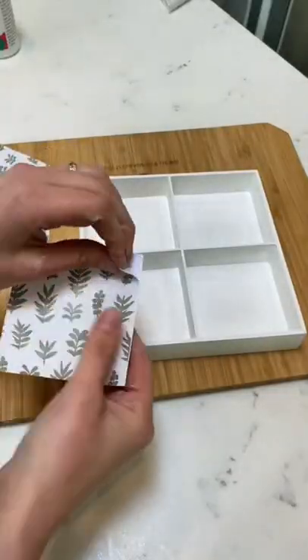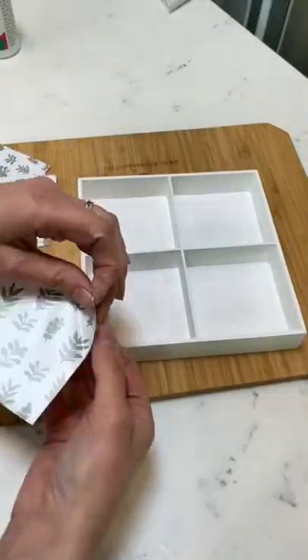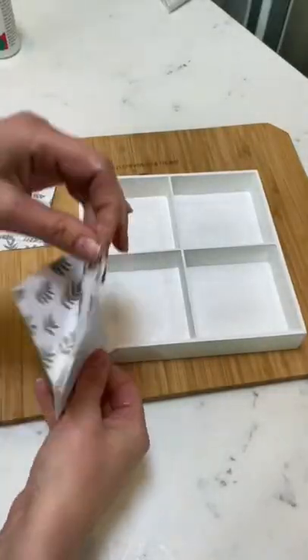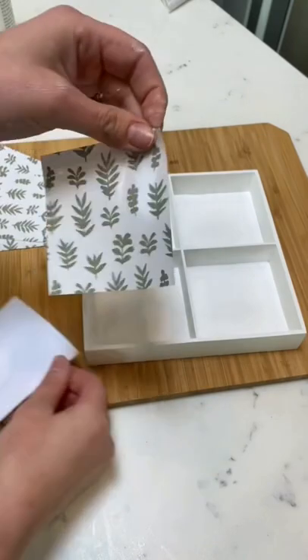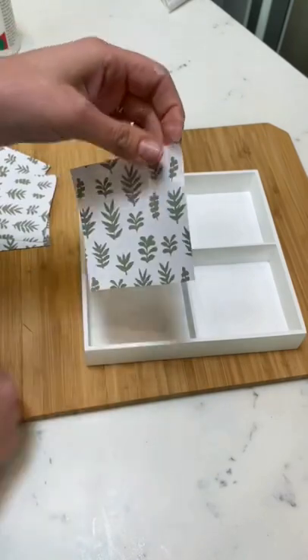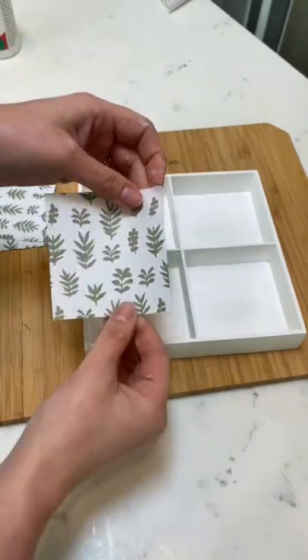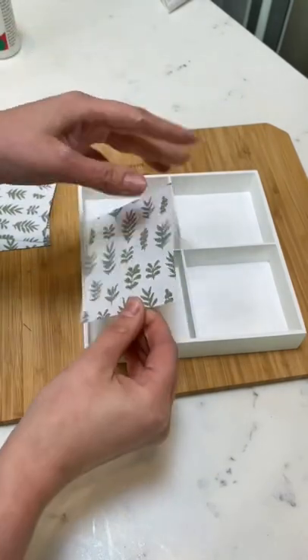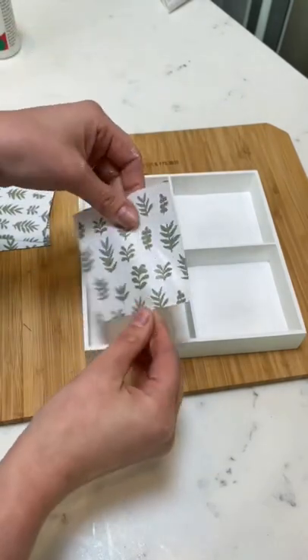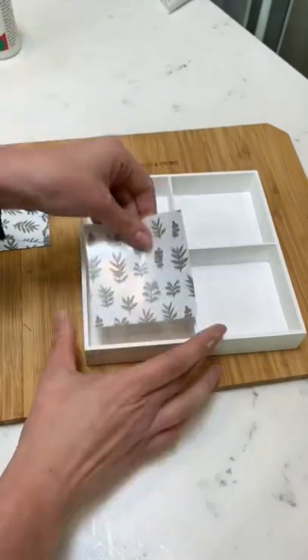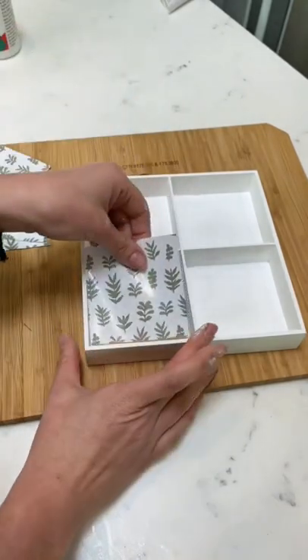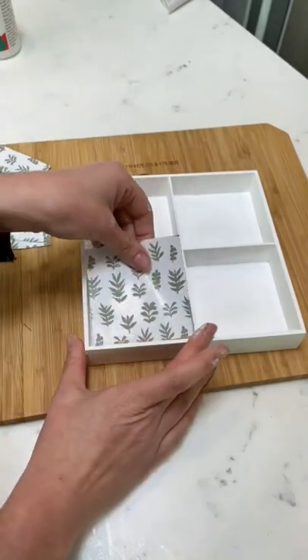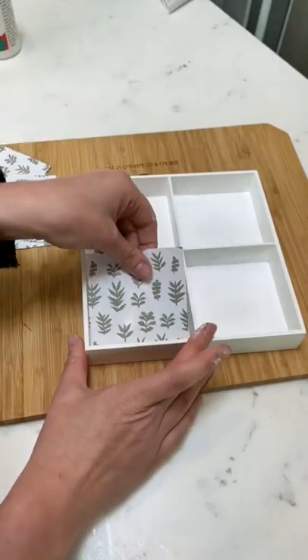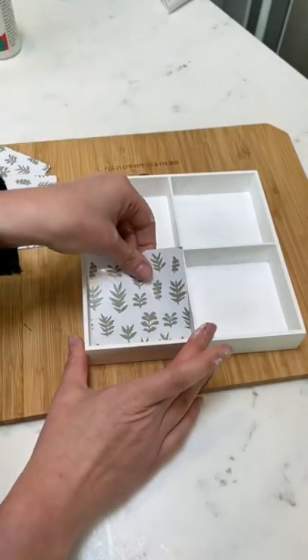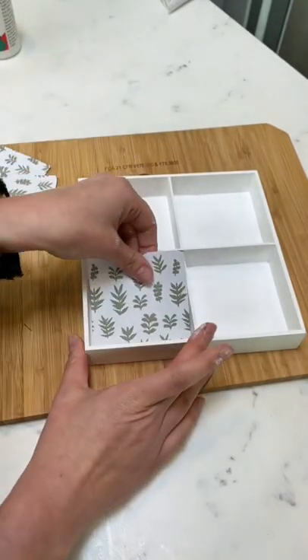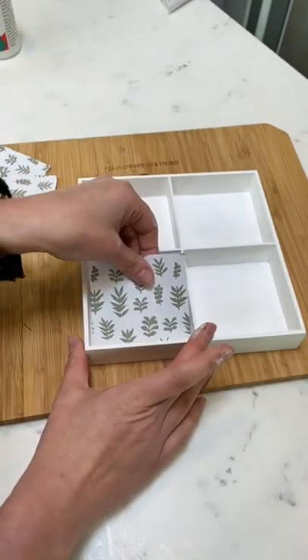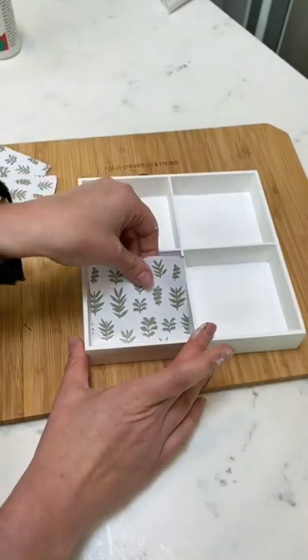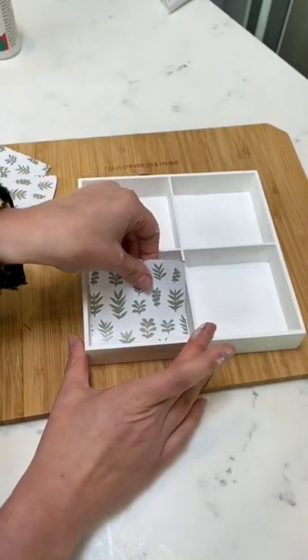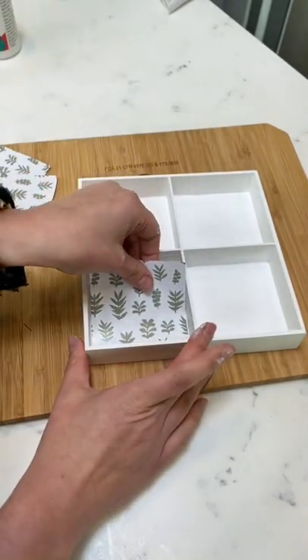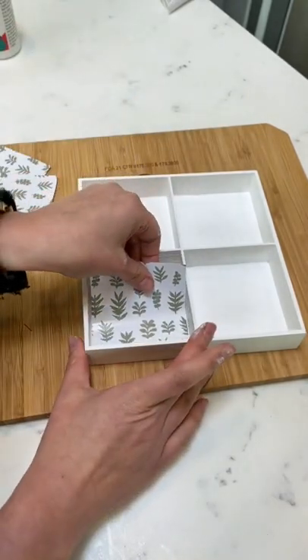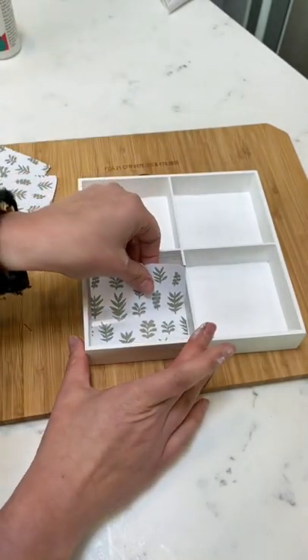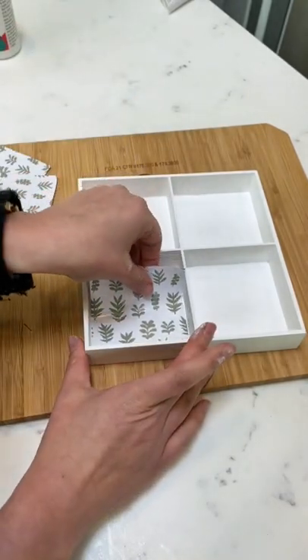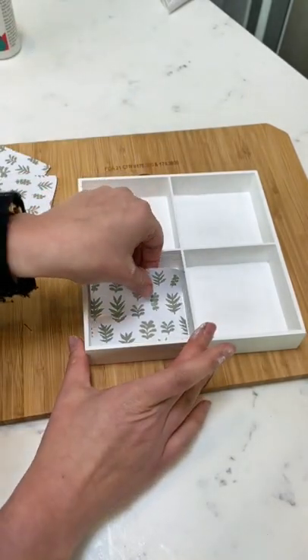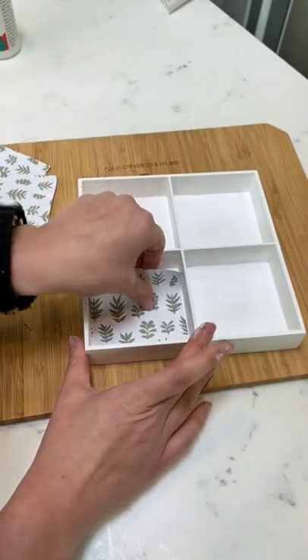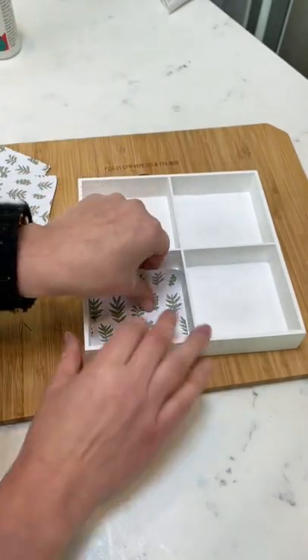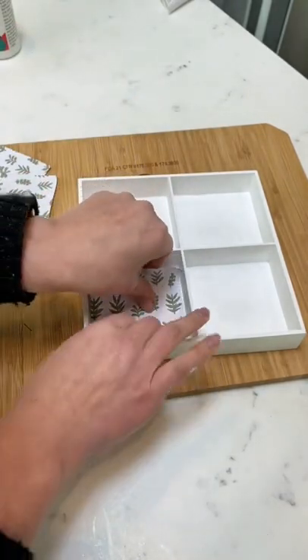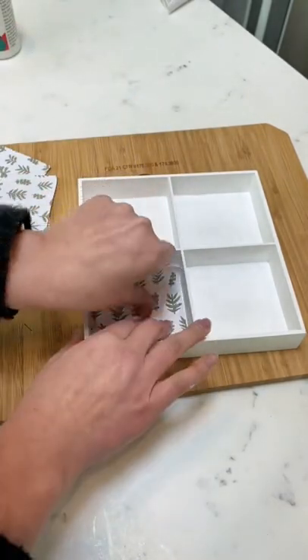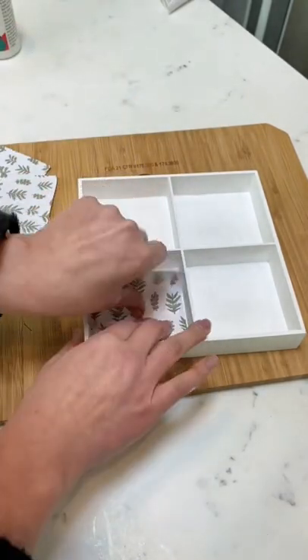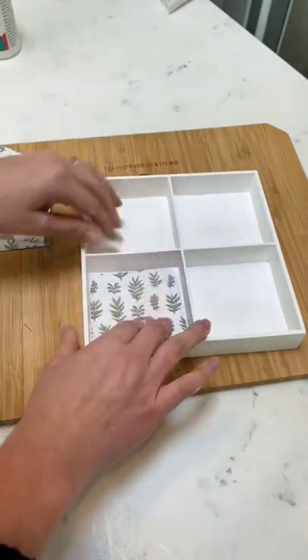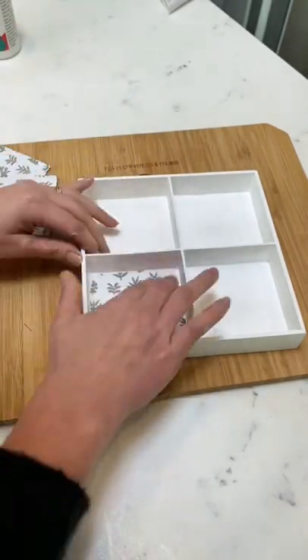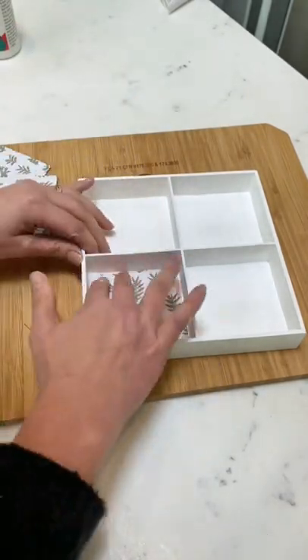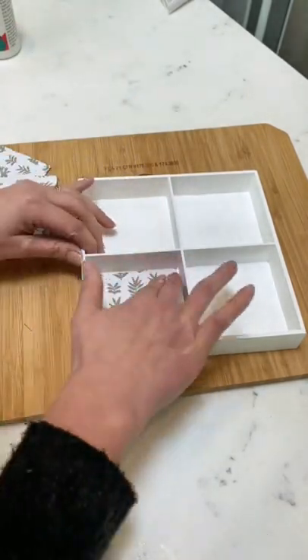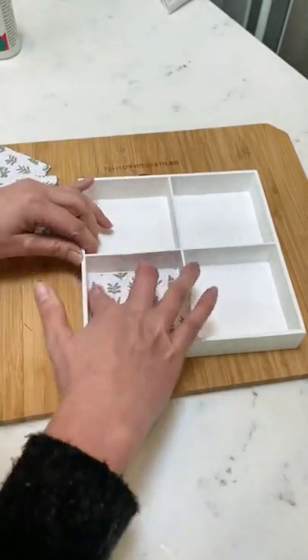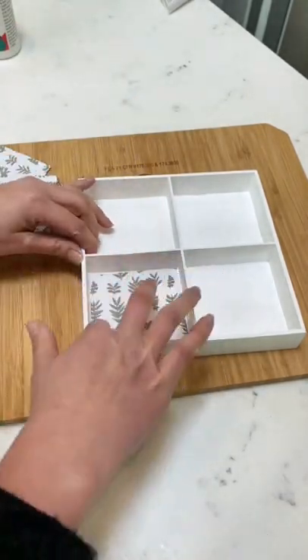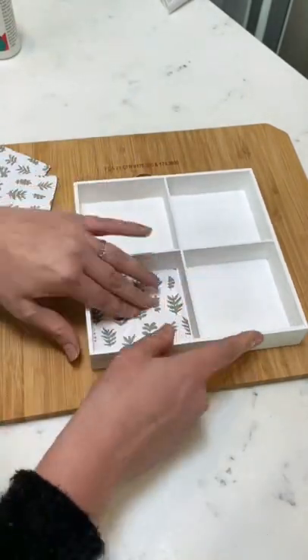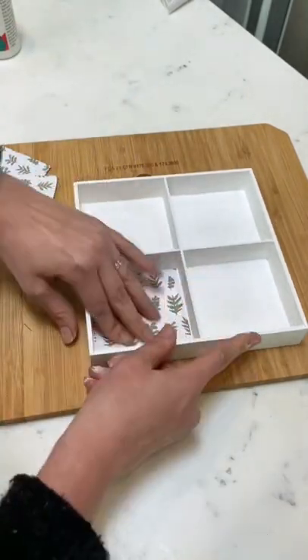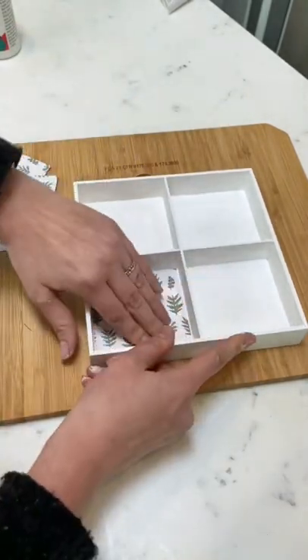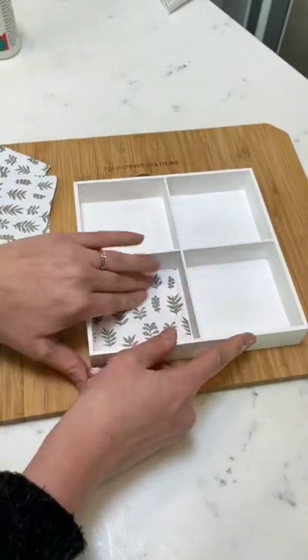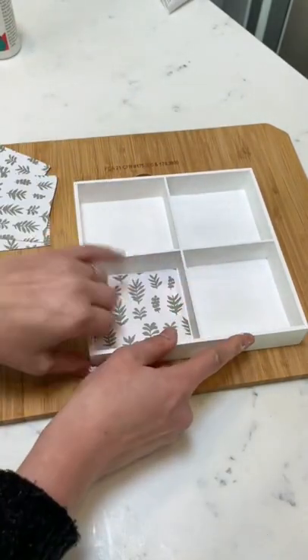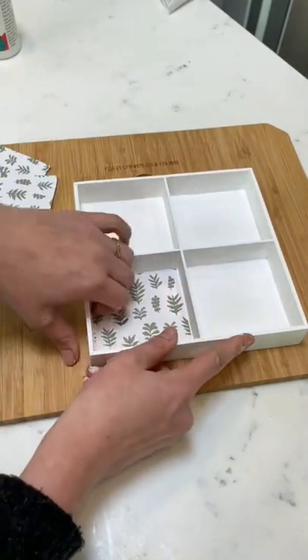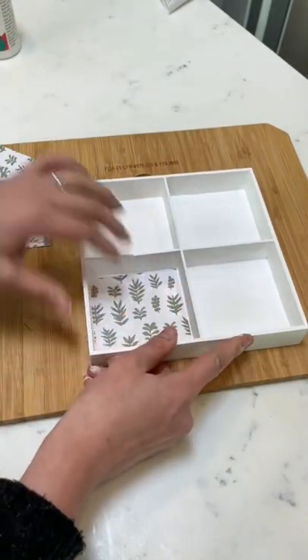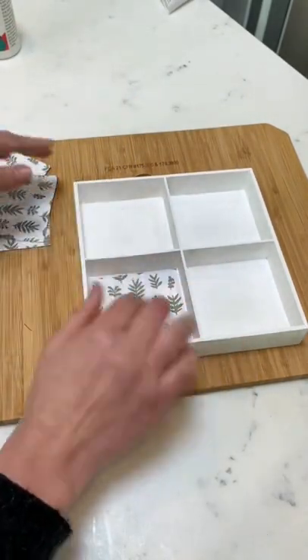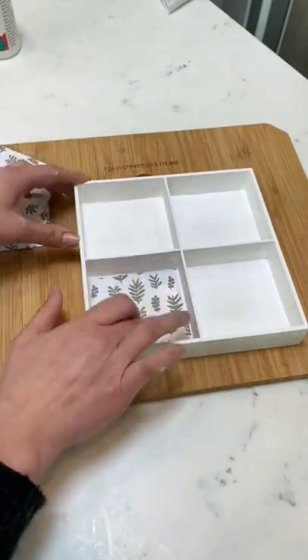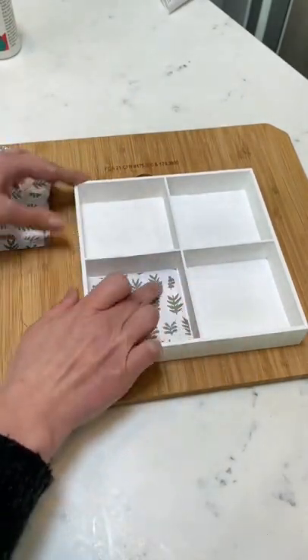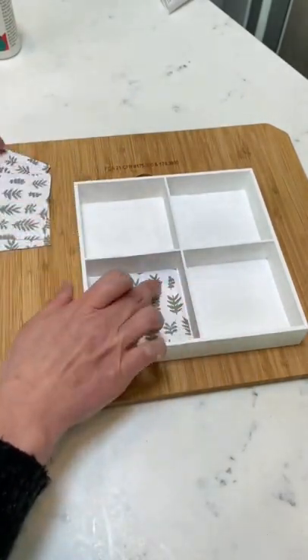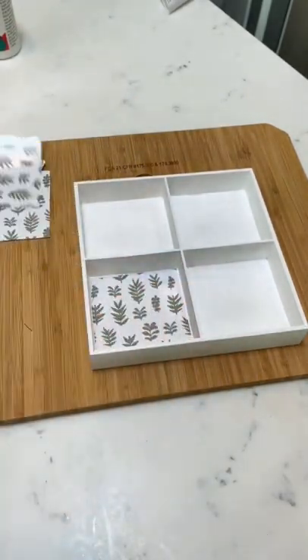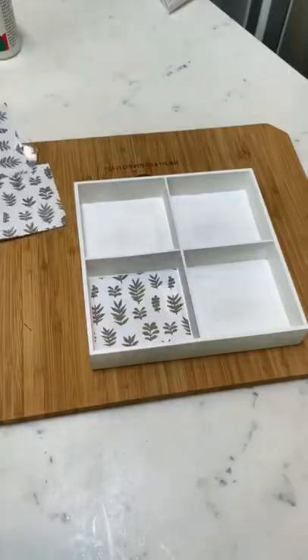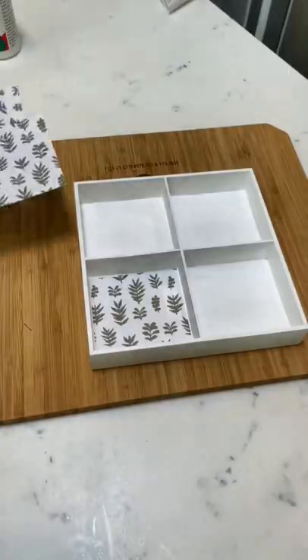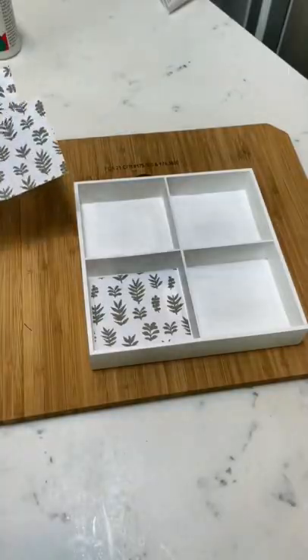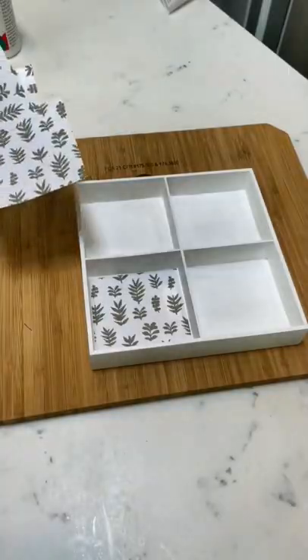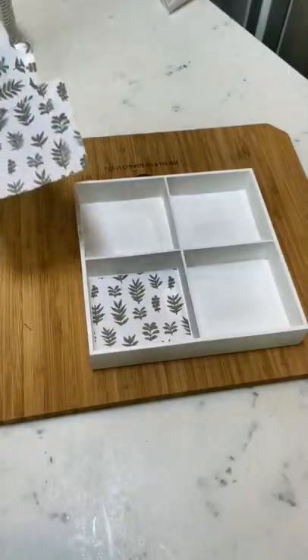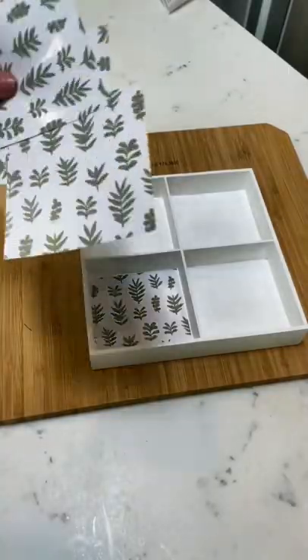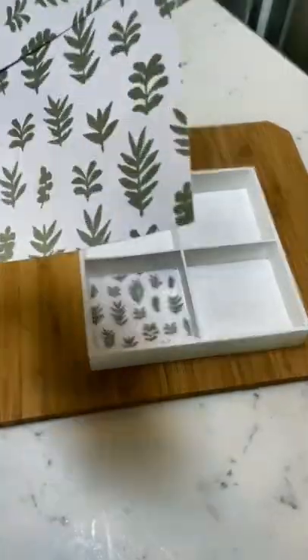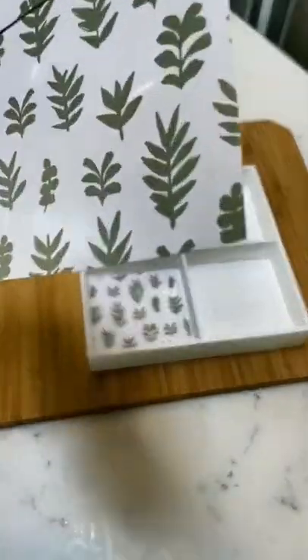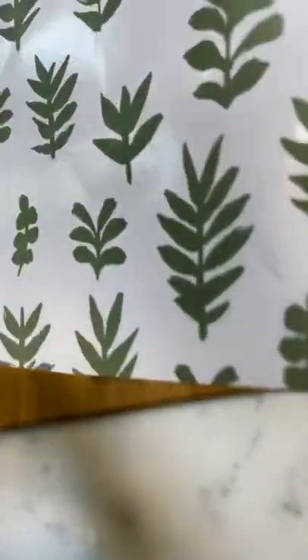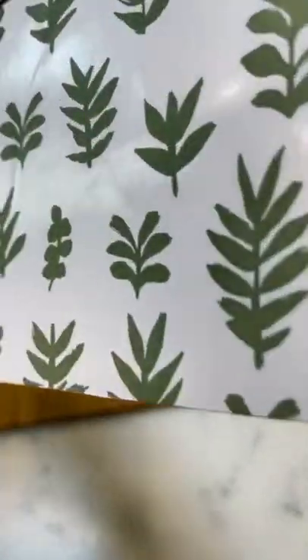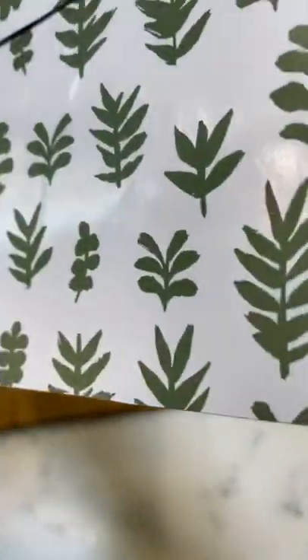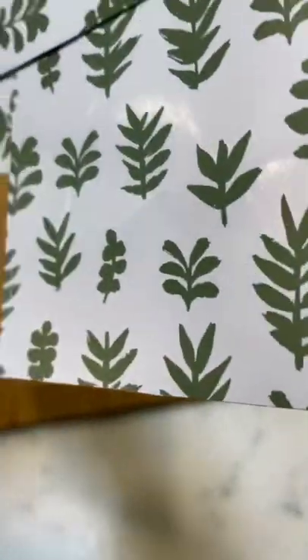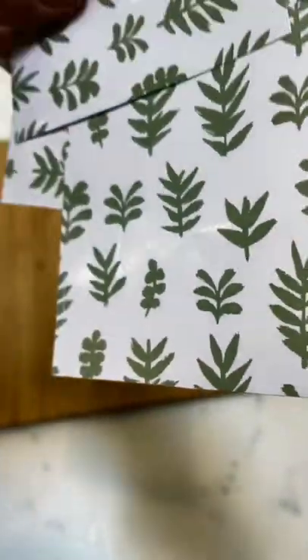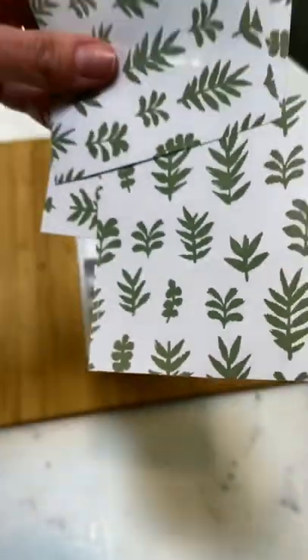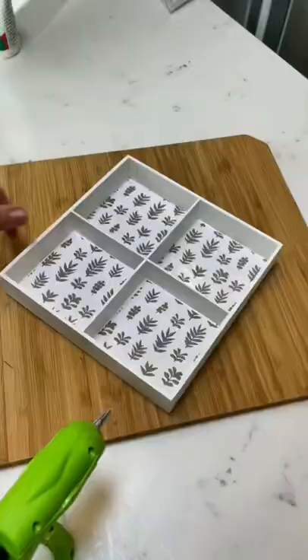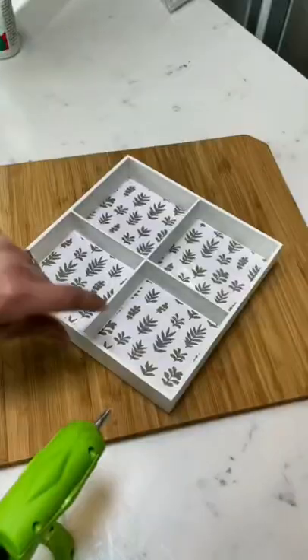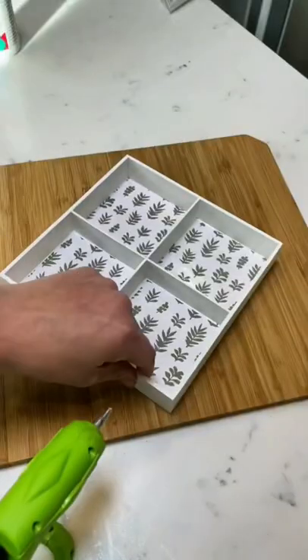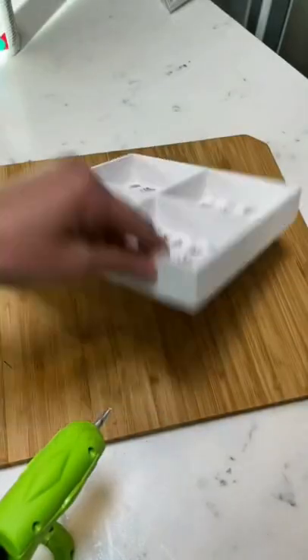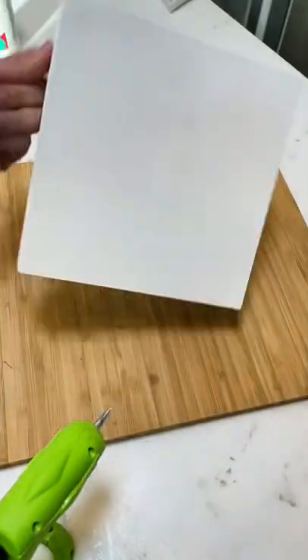Next, we're going to insert those into our squares. This option was obviously really easy because they were just peel and stick.